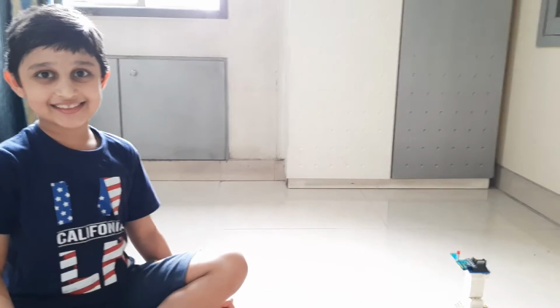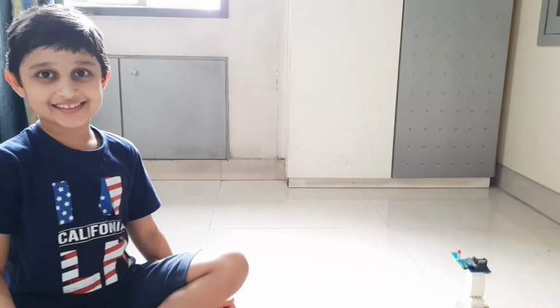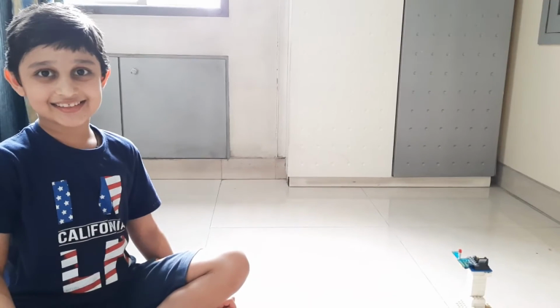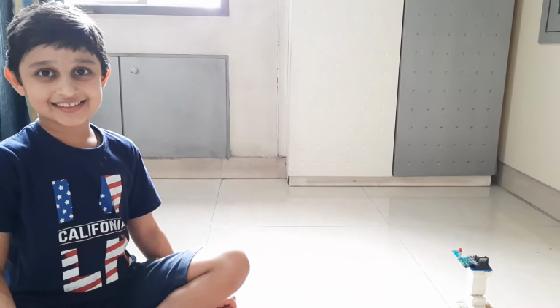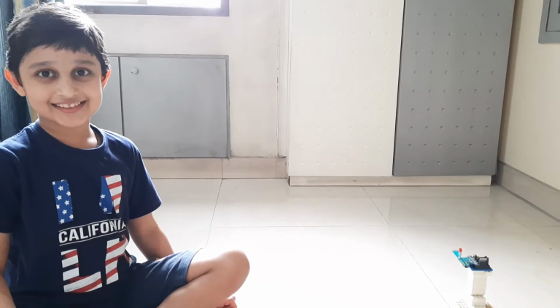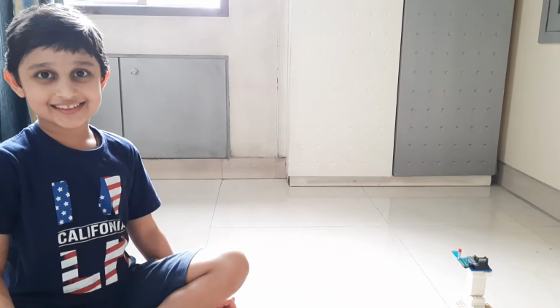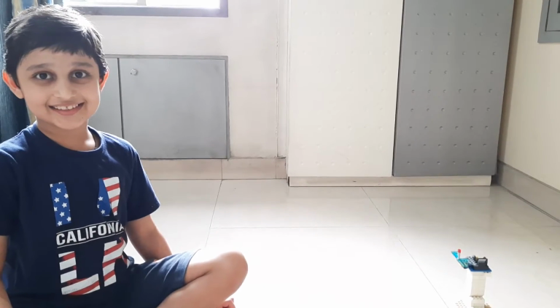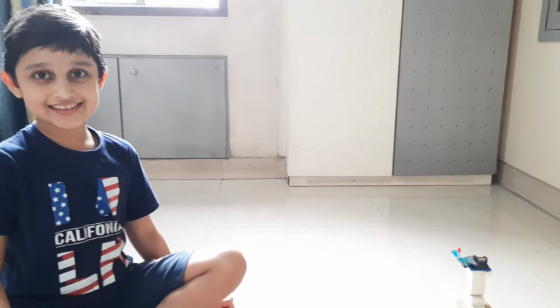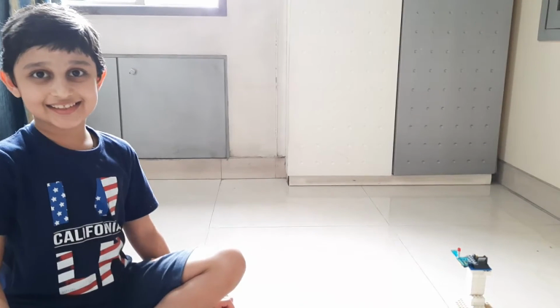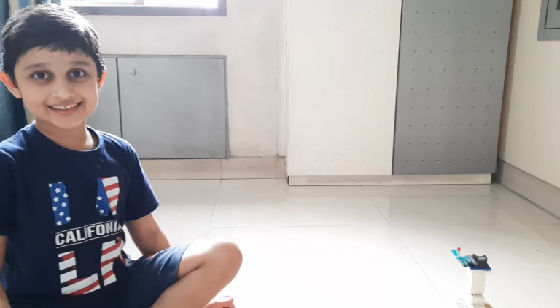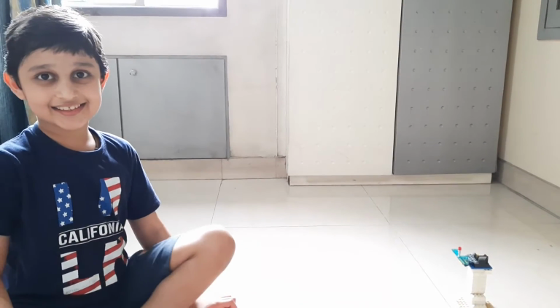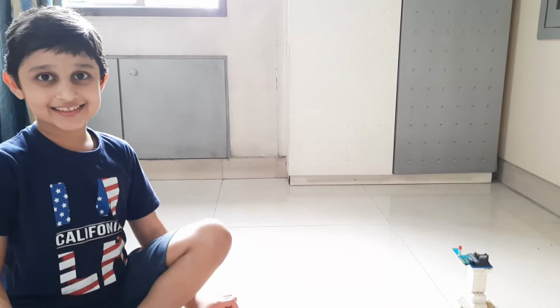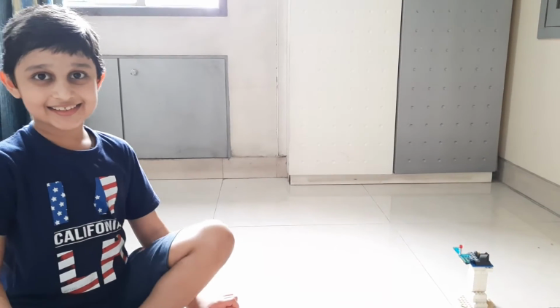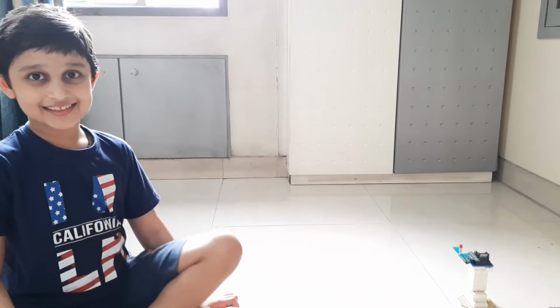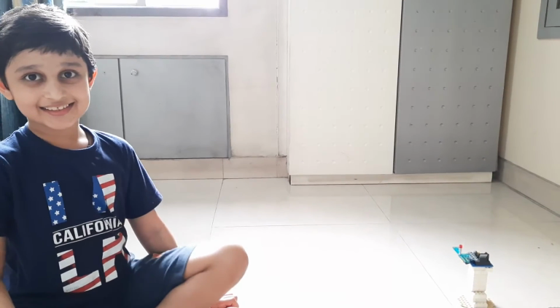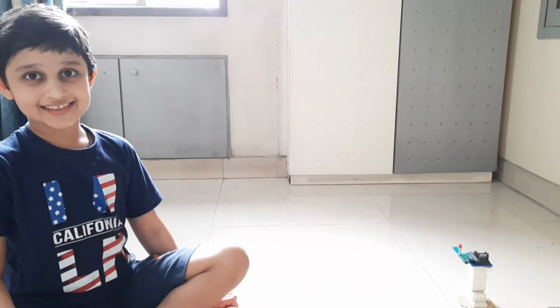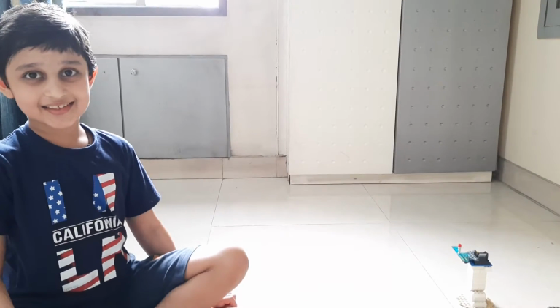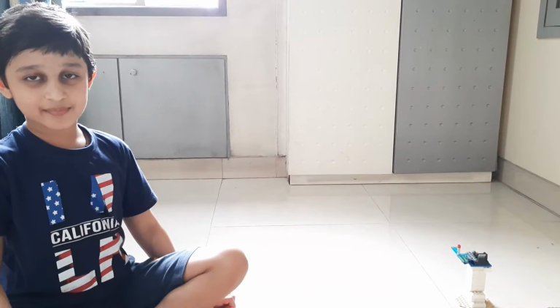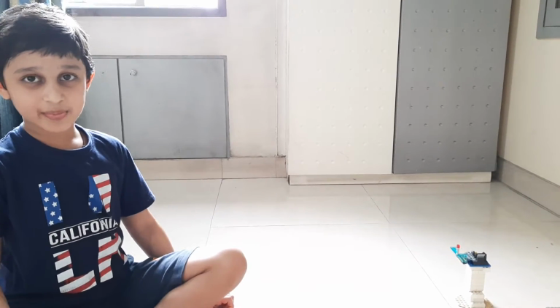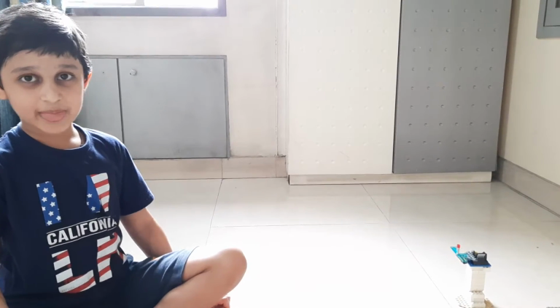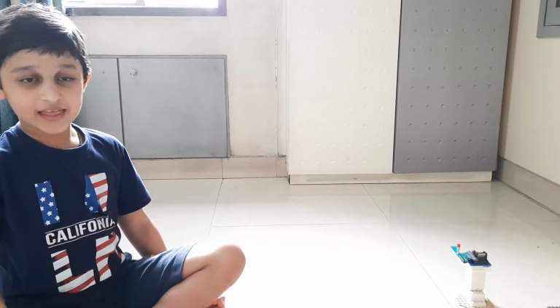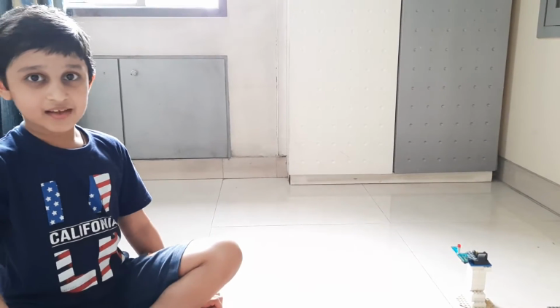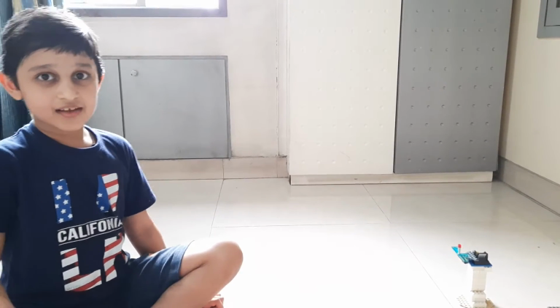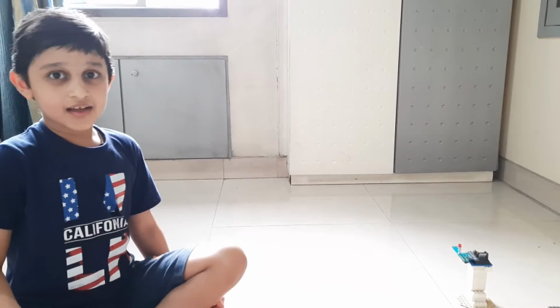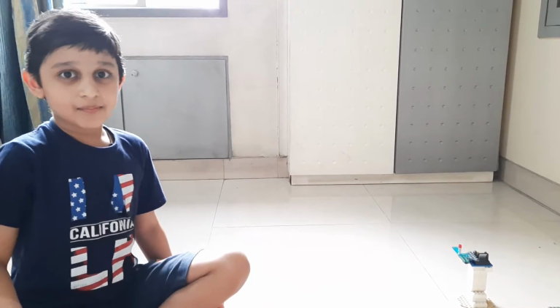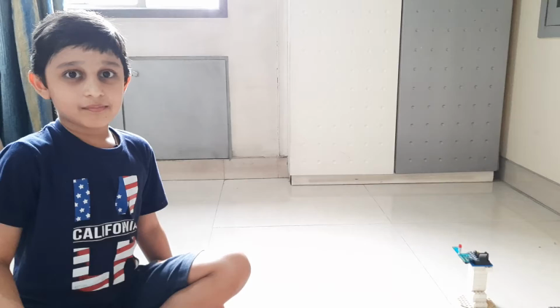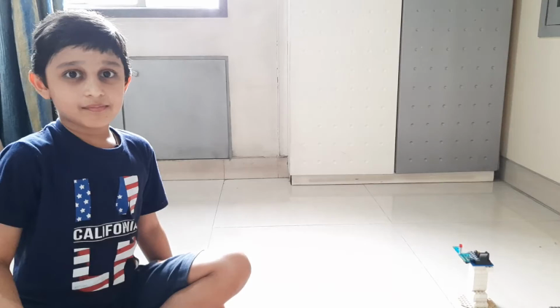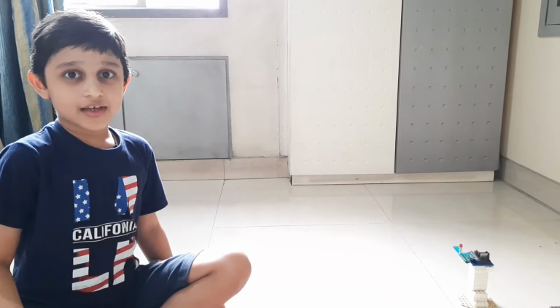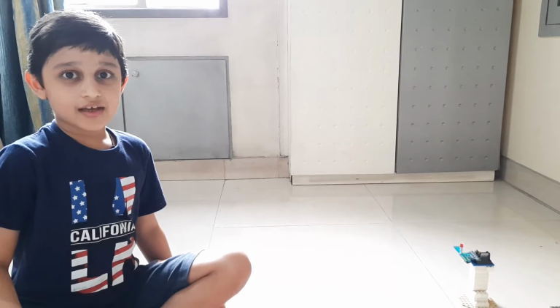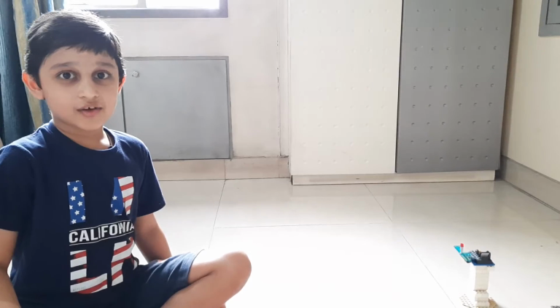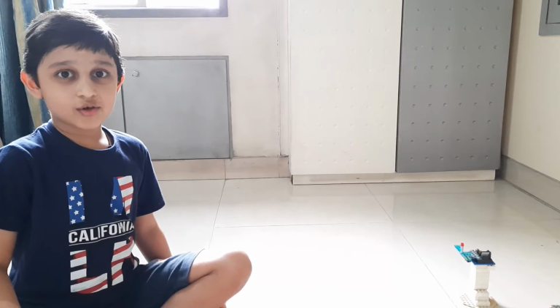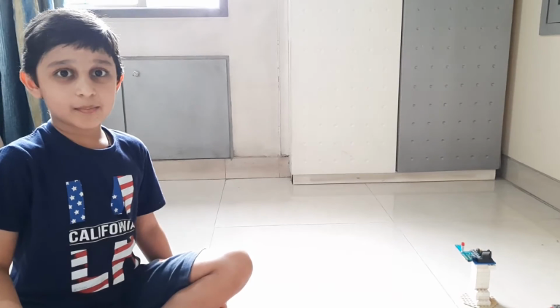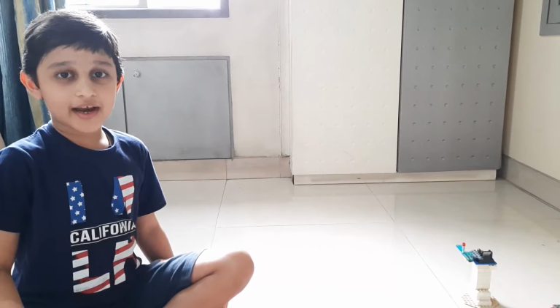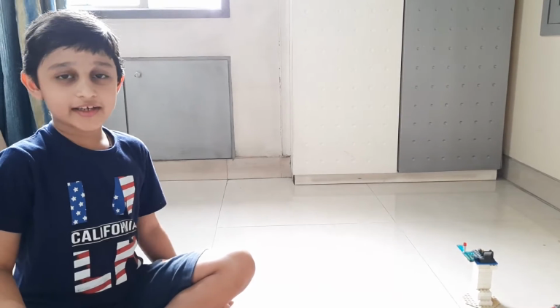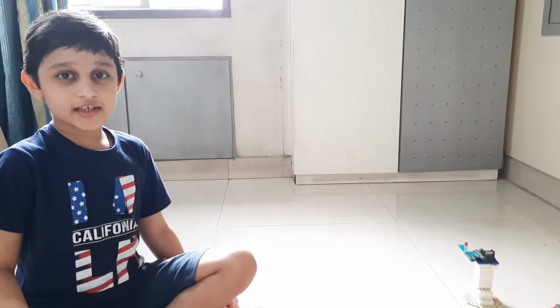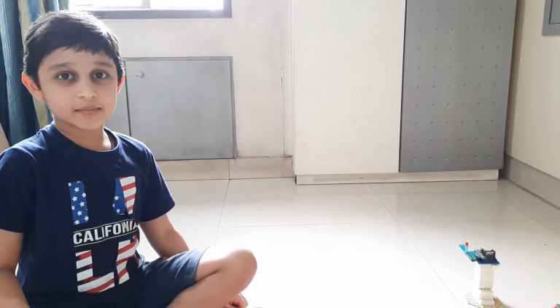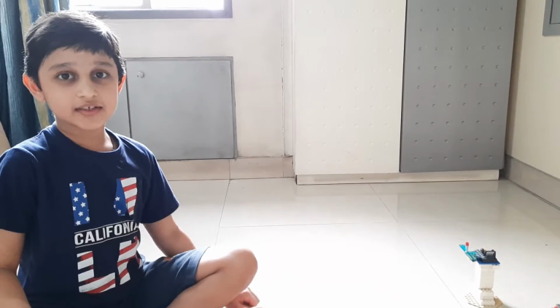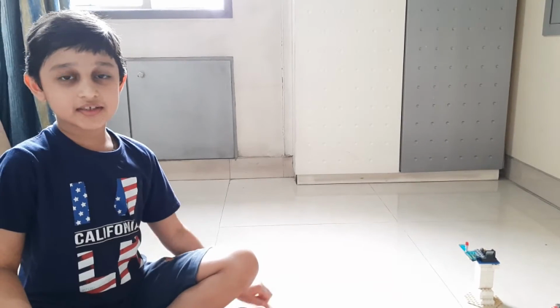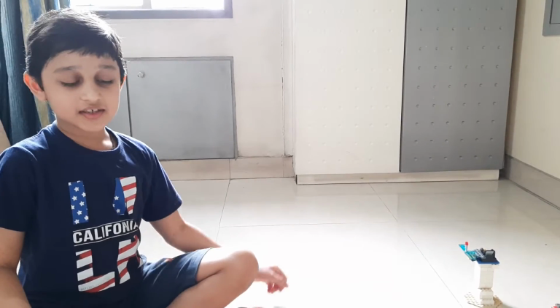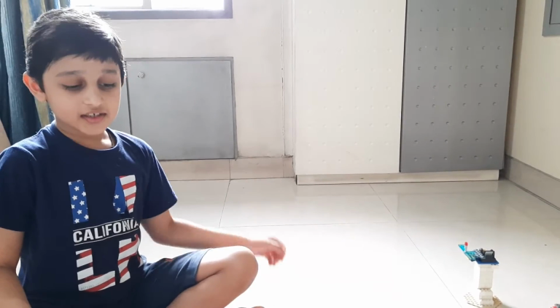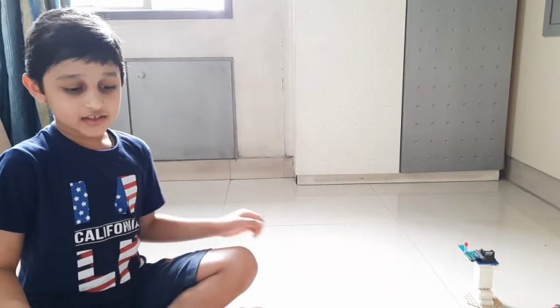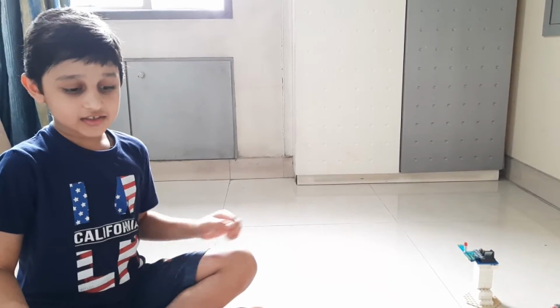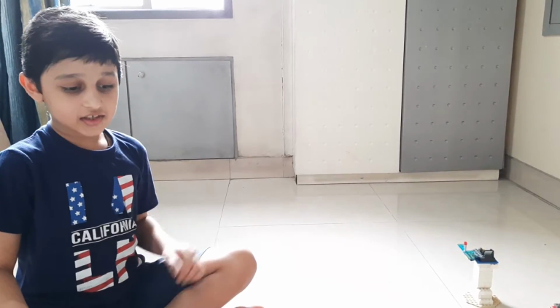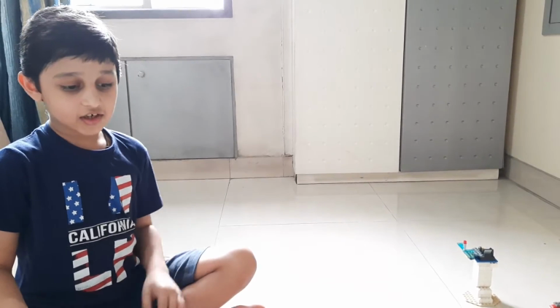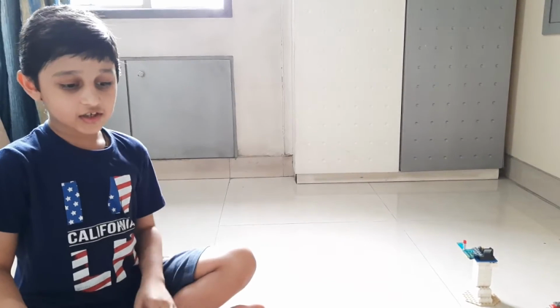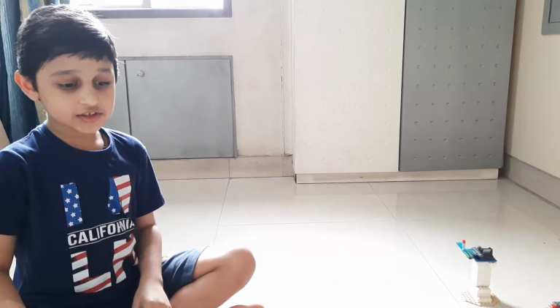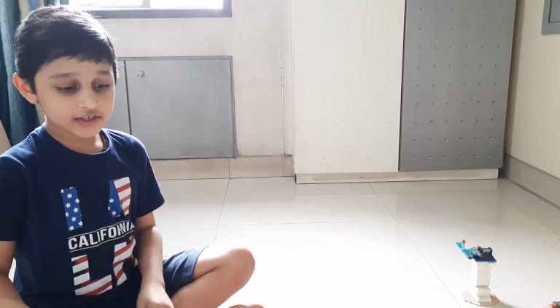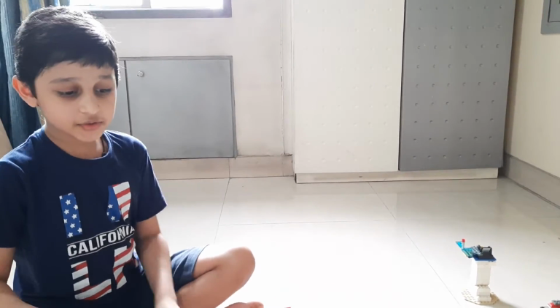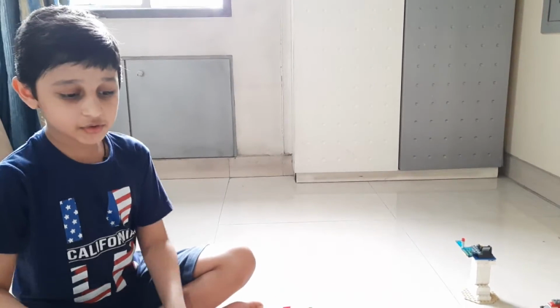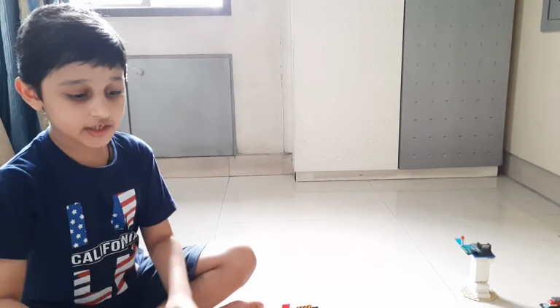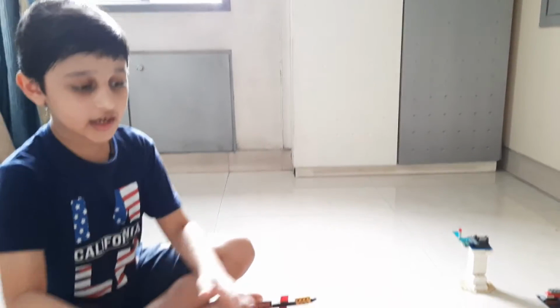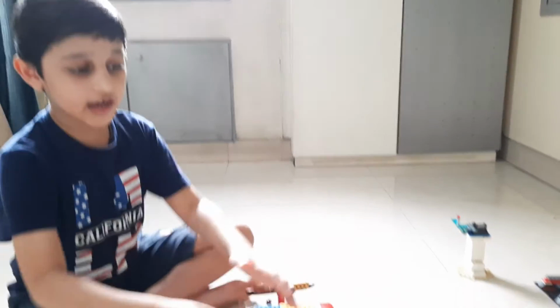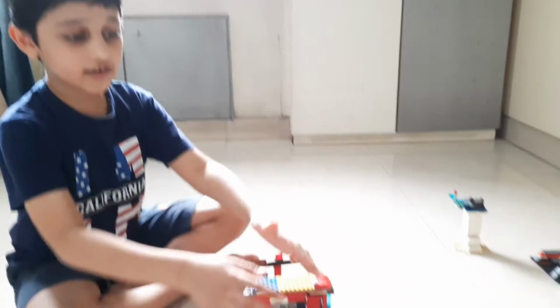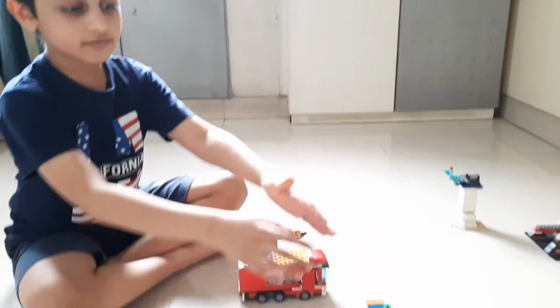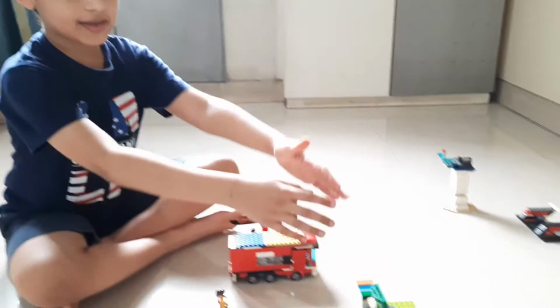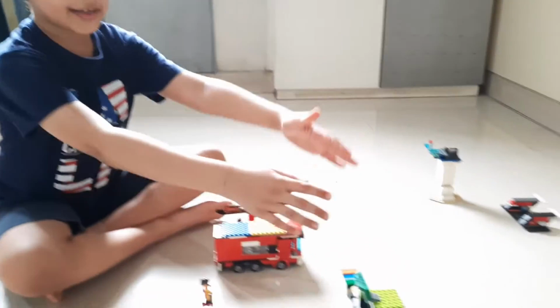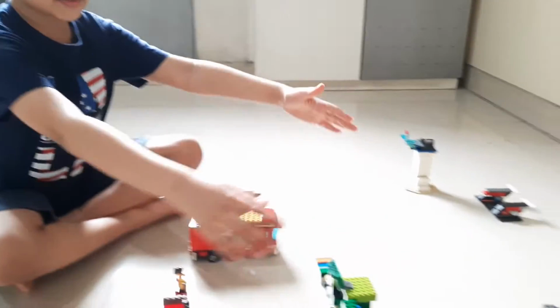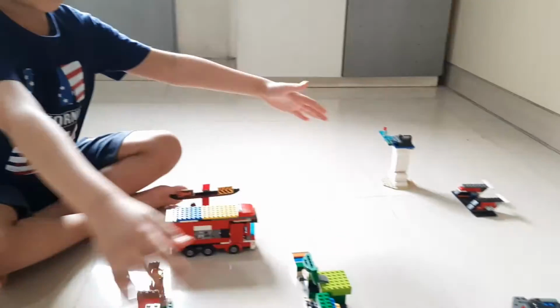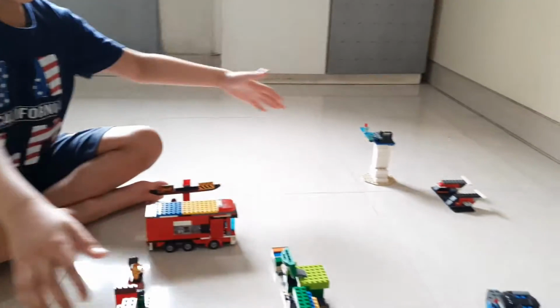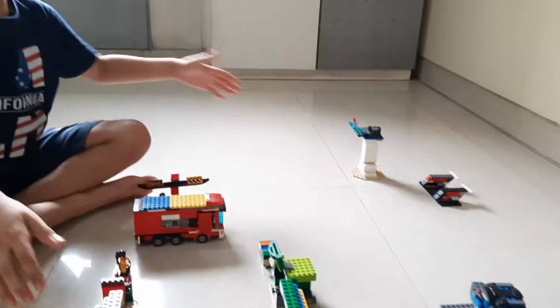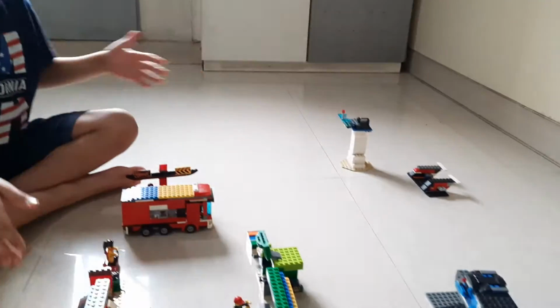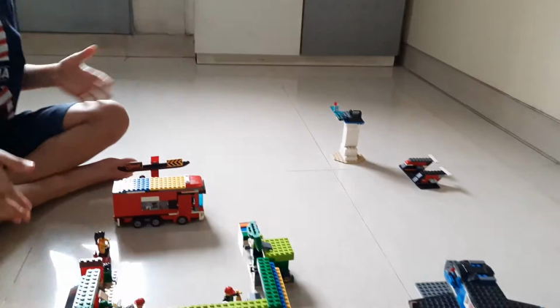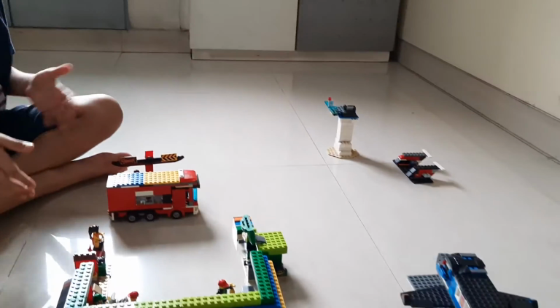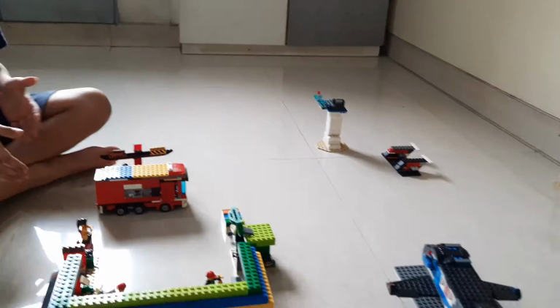20th of June 2020. Hello, my name is Sahaj and today I have made this airport.